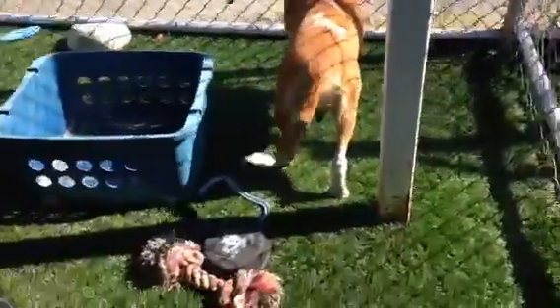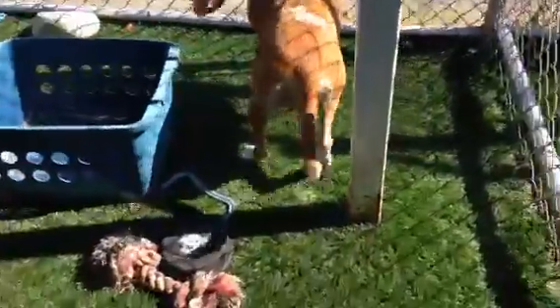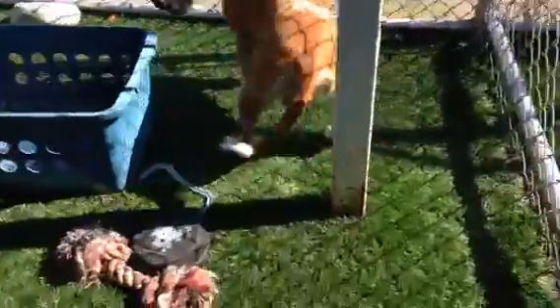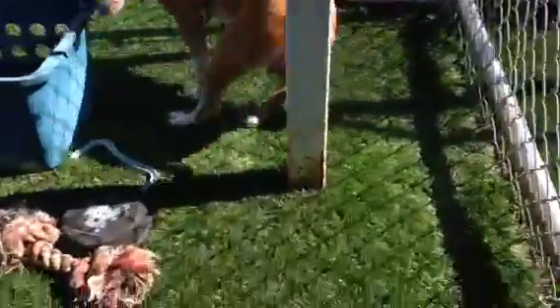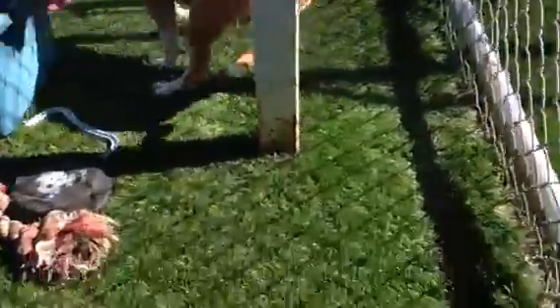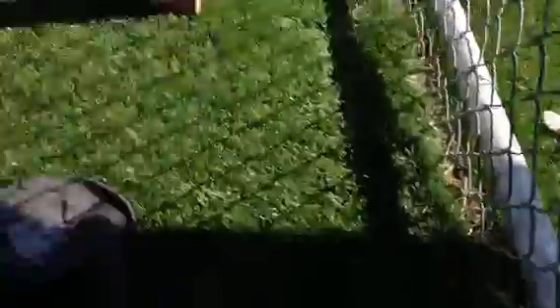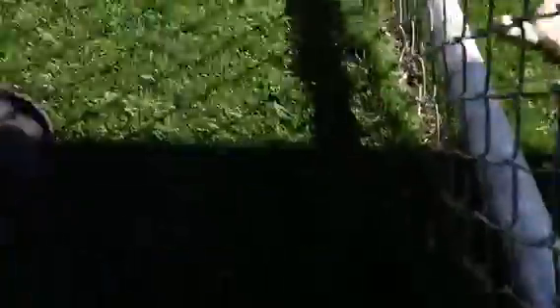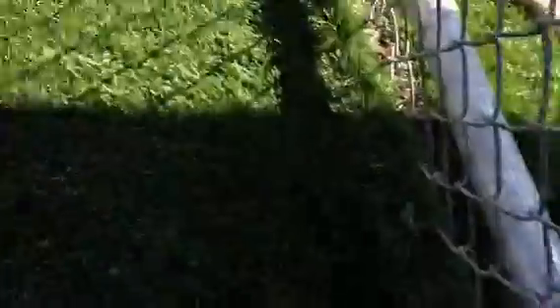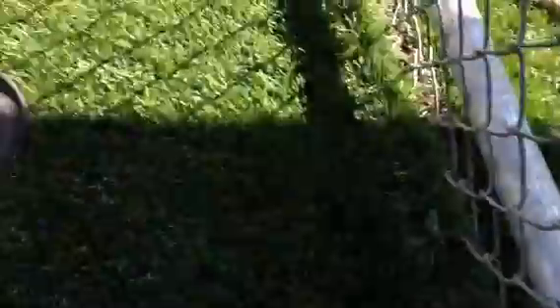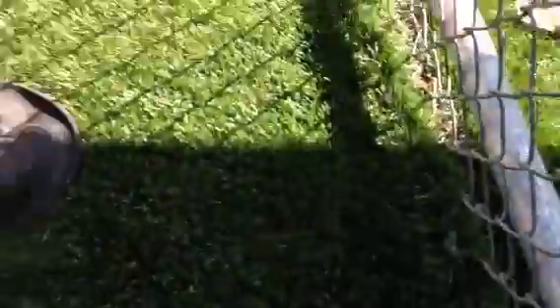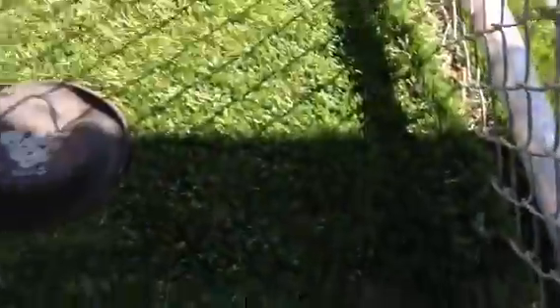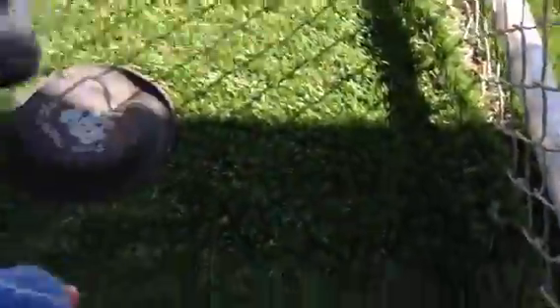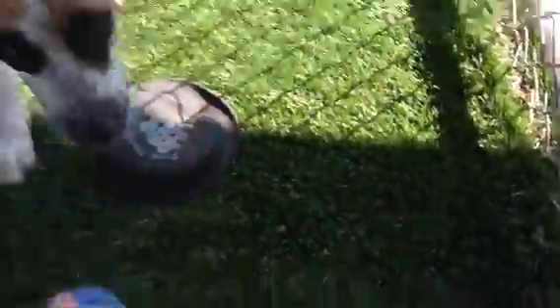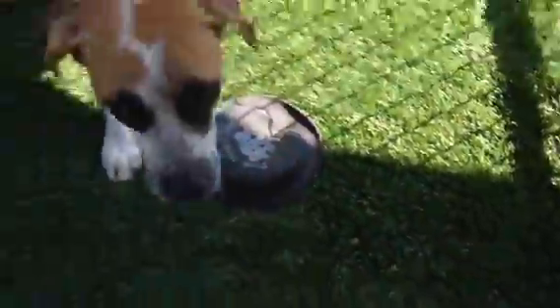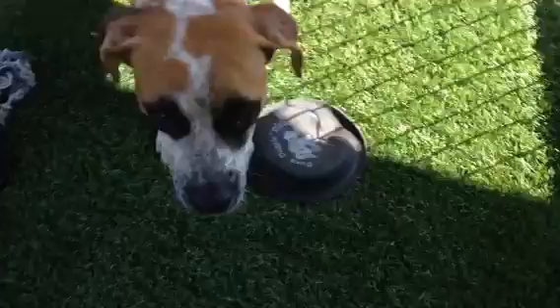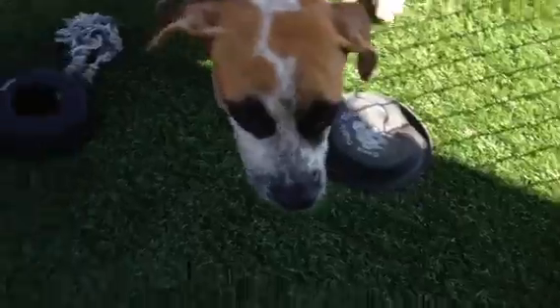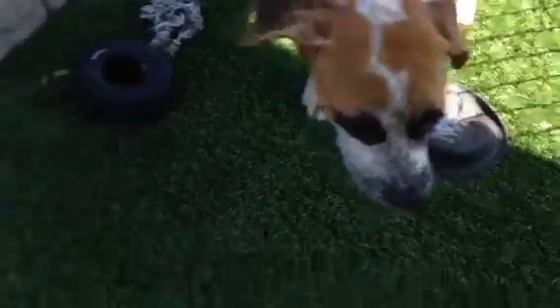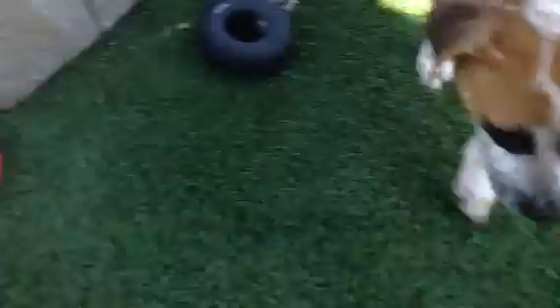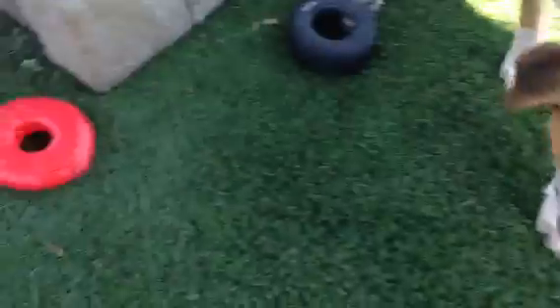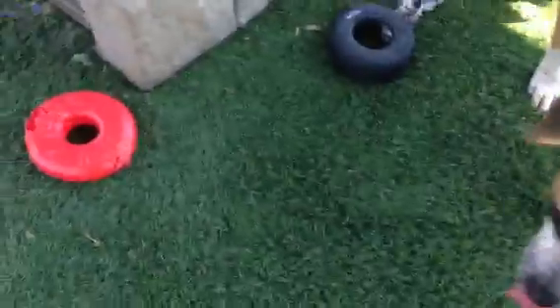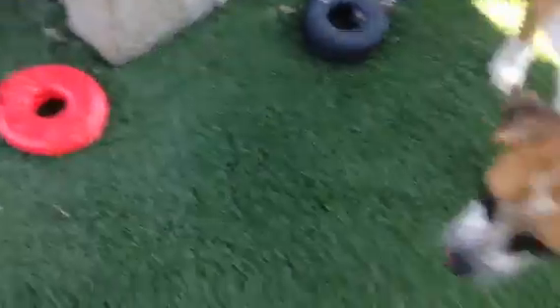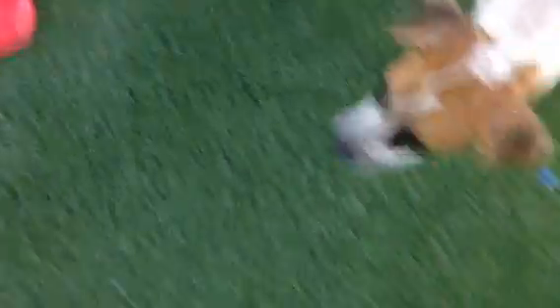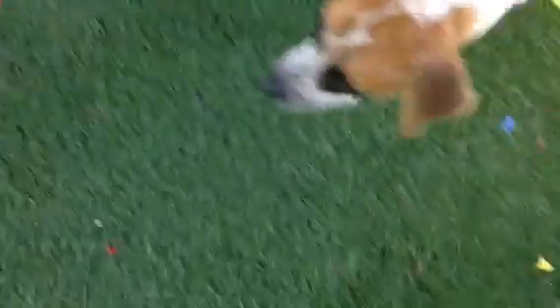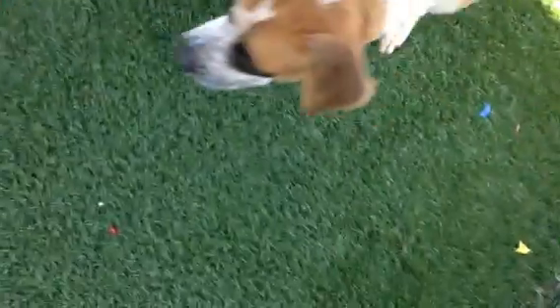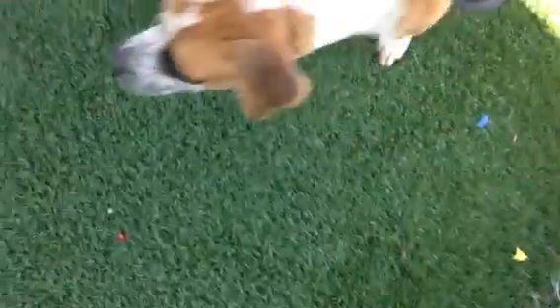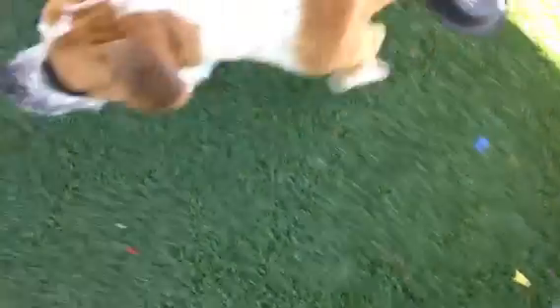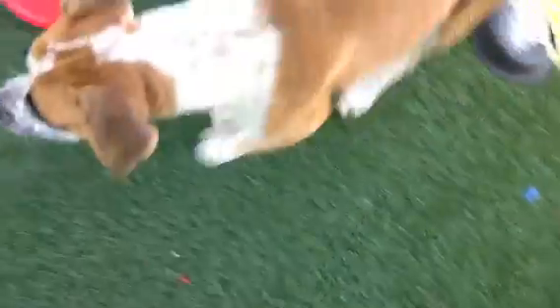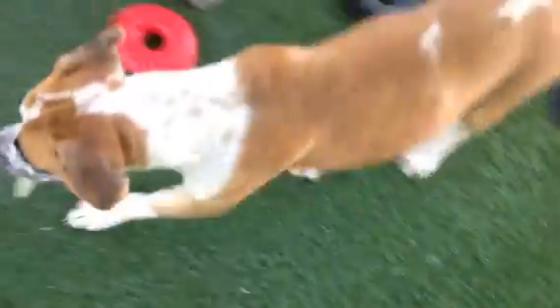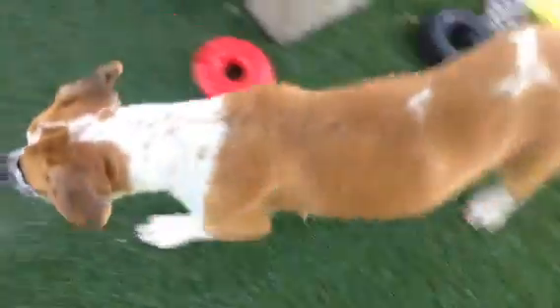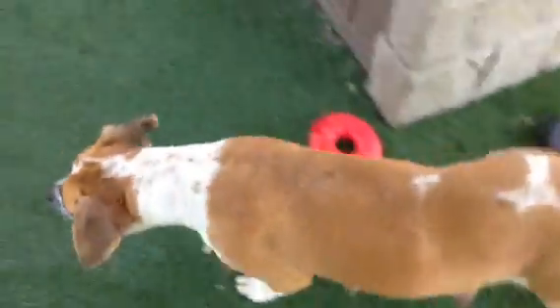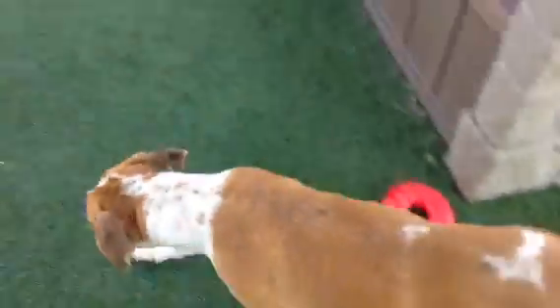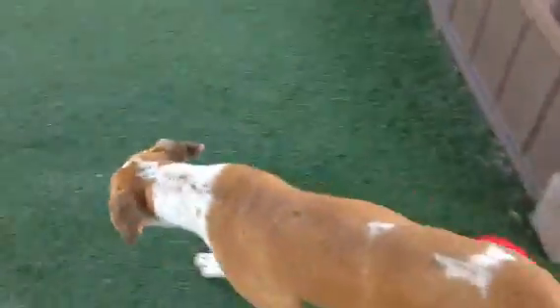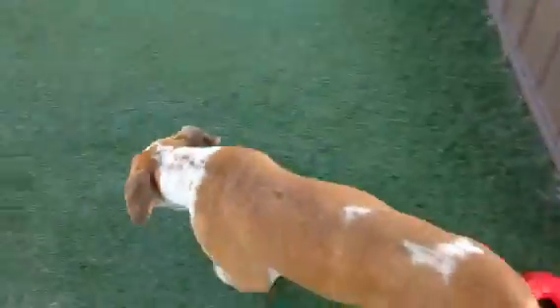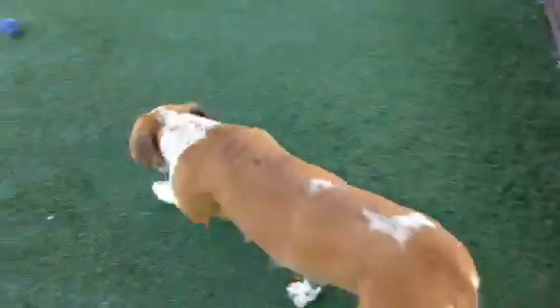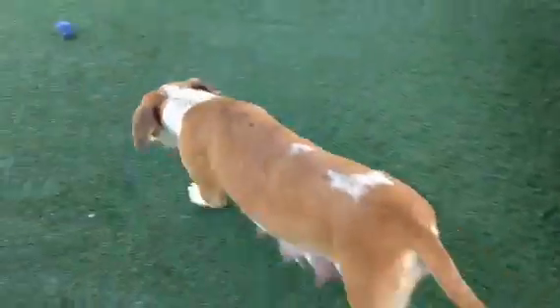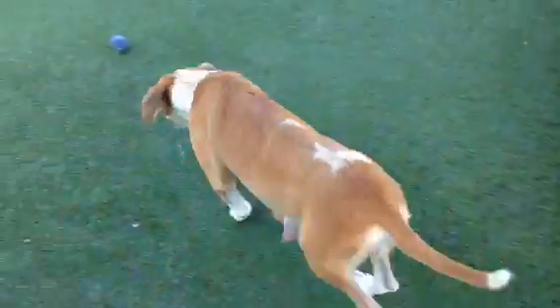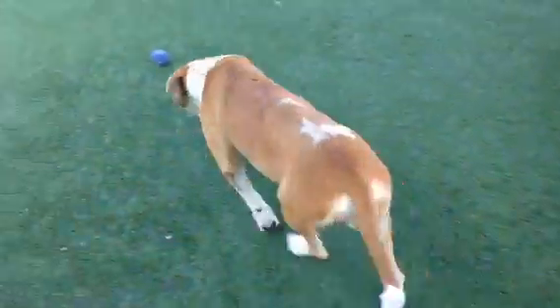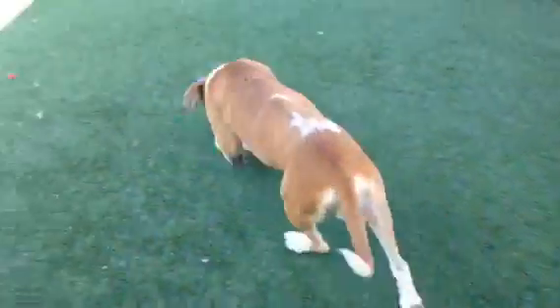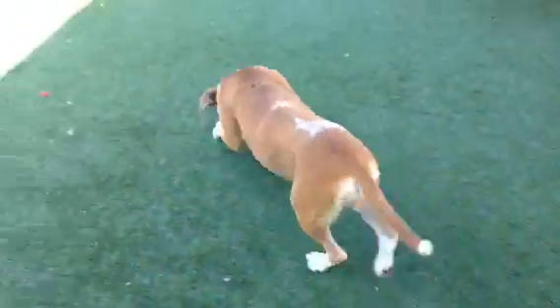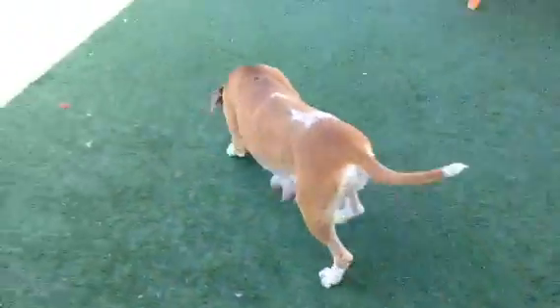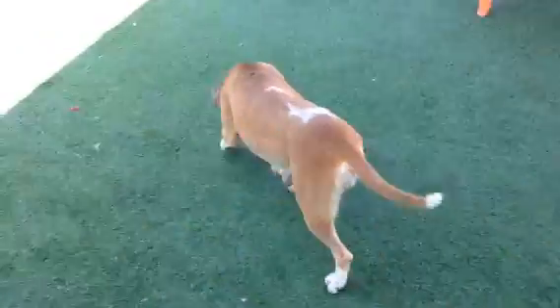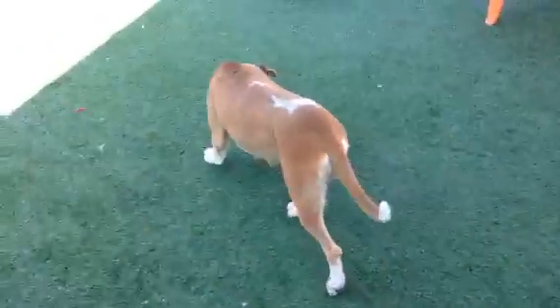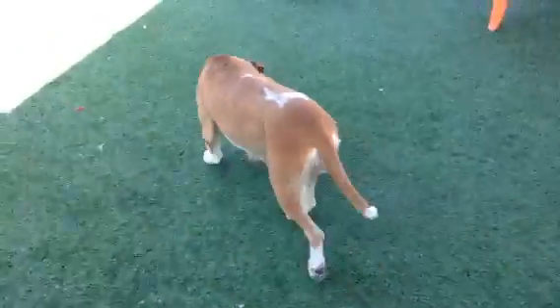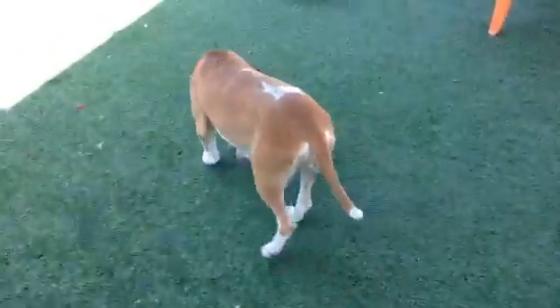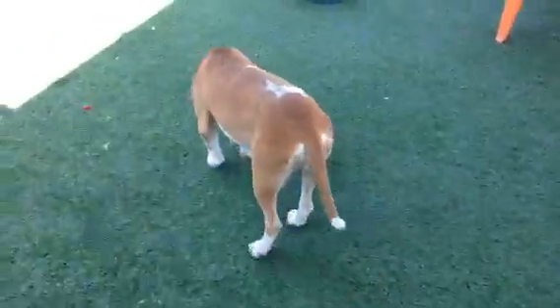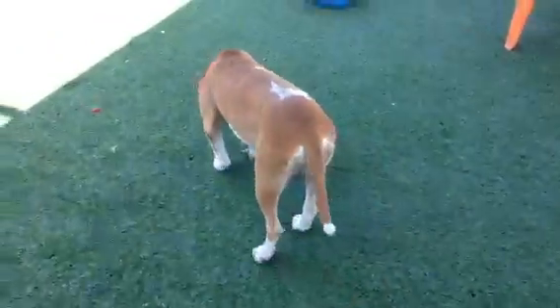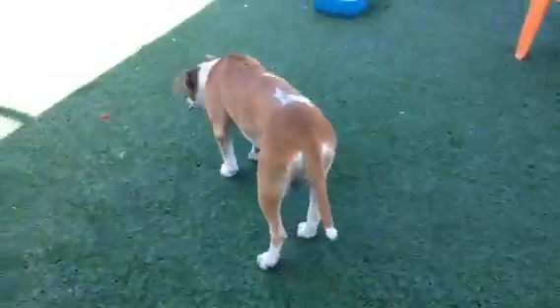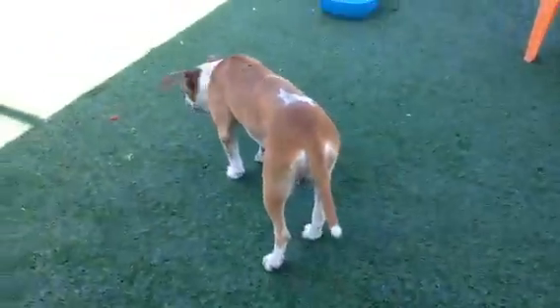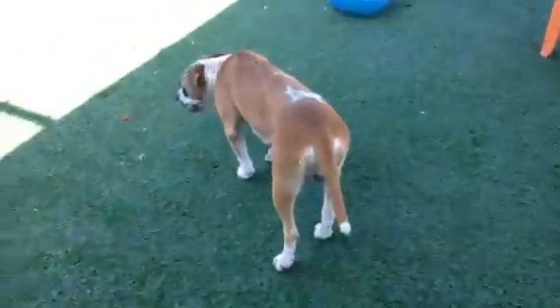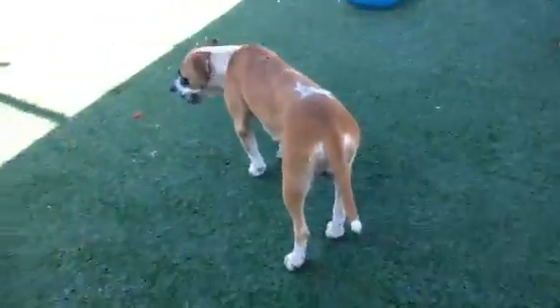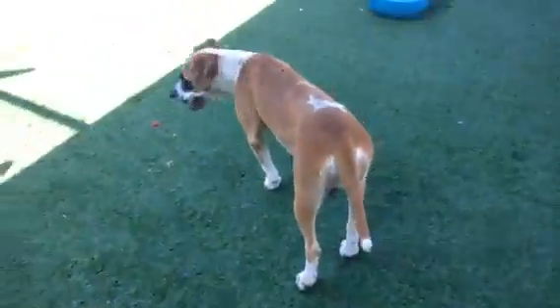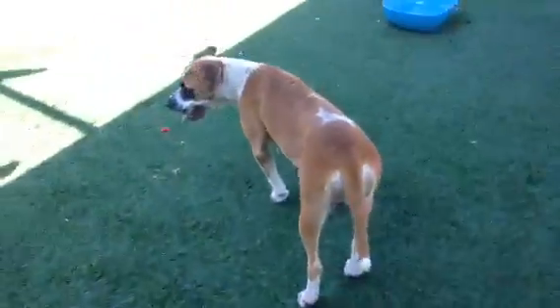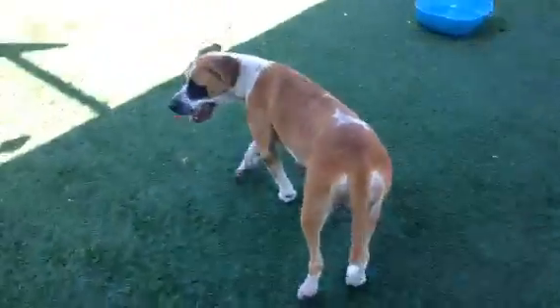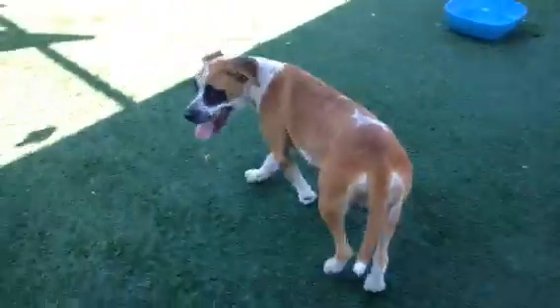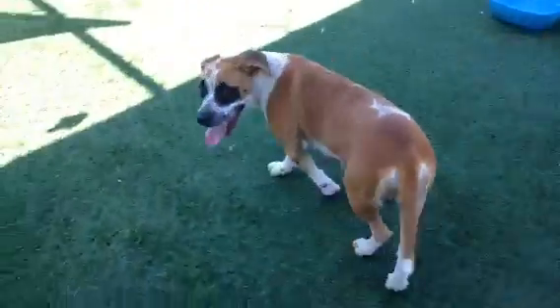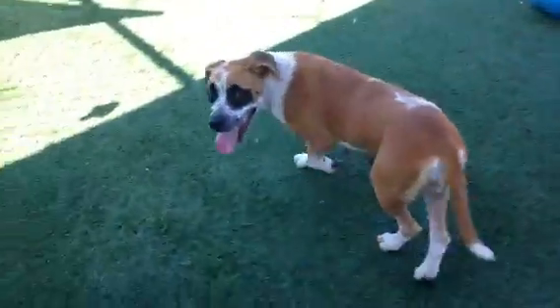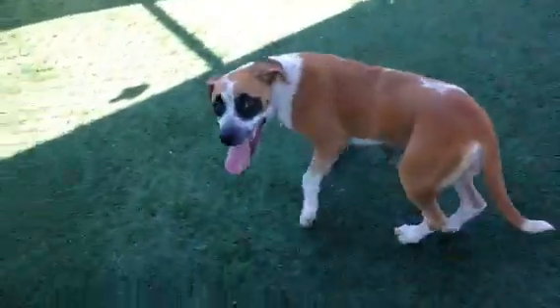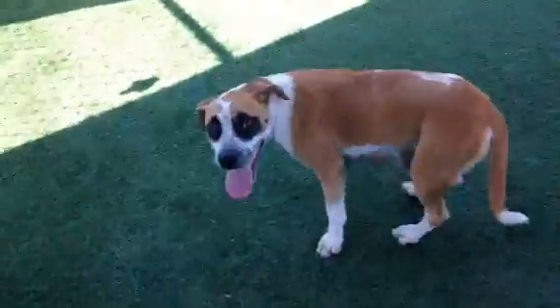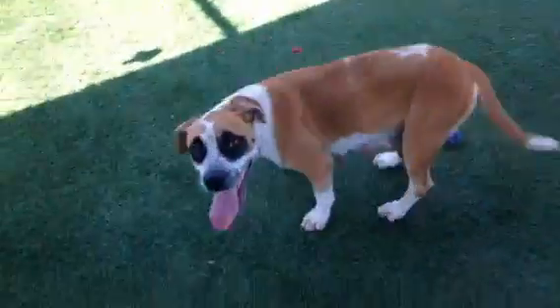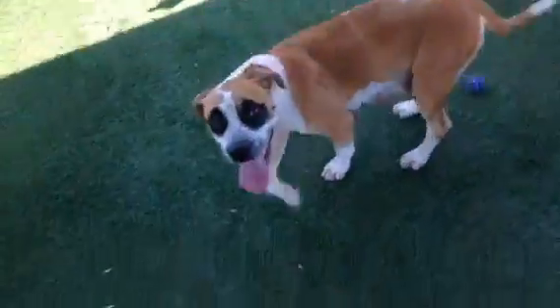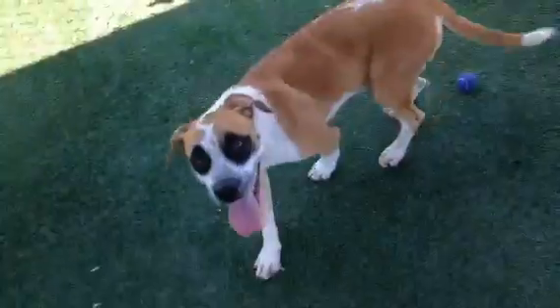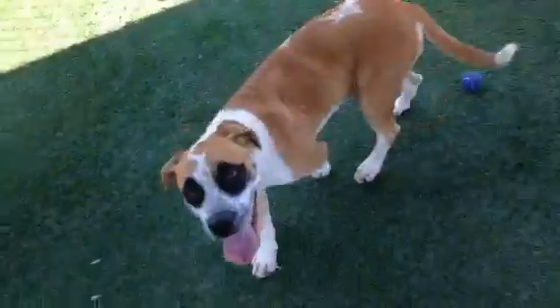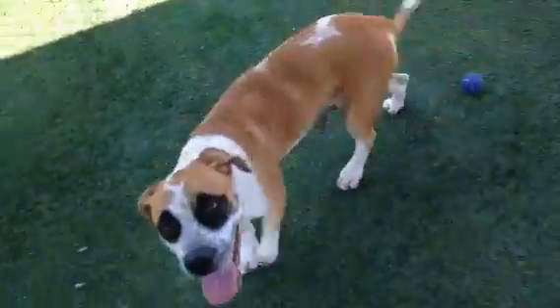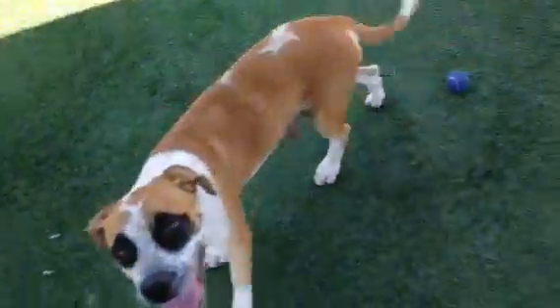Do you like toys? I don't think she knows what toys are.